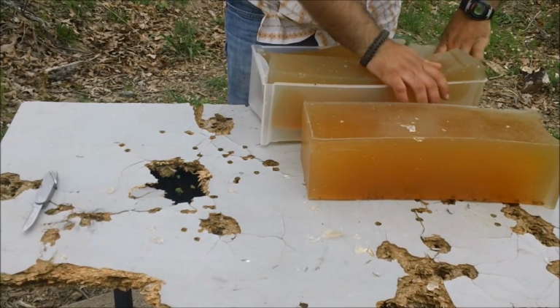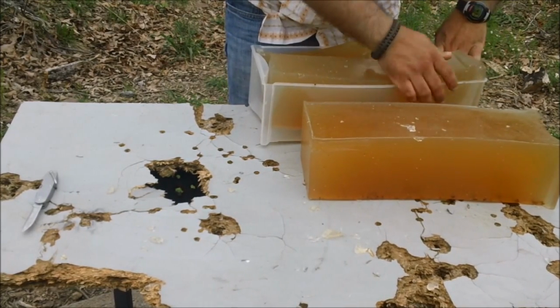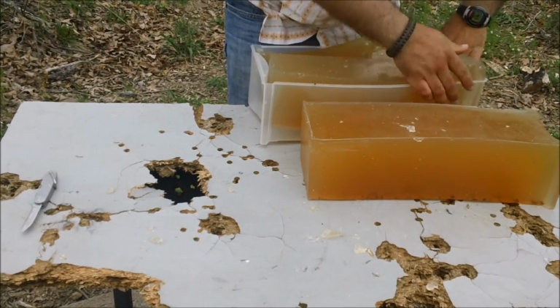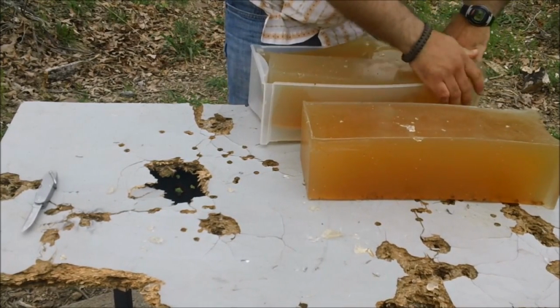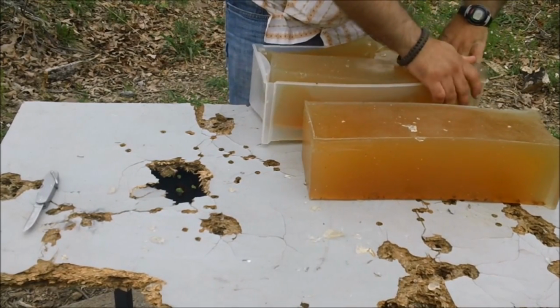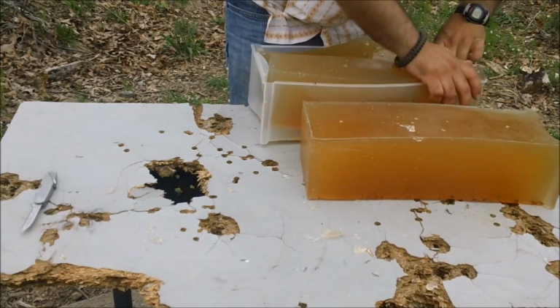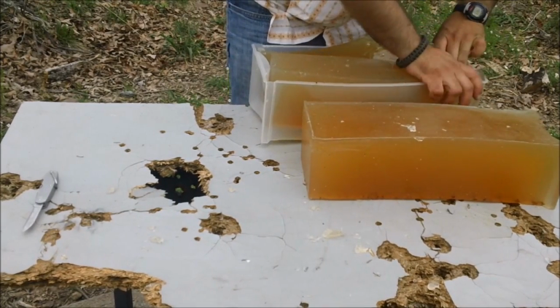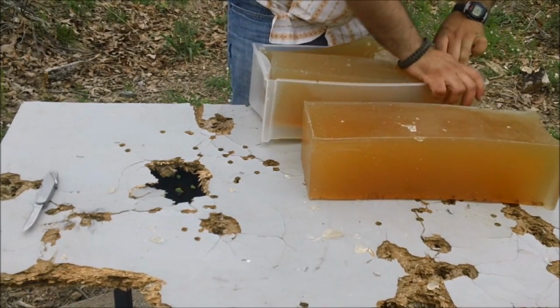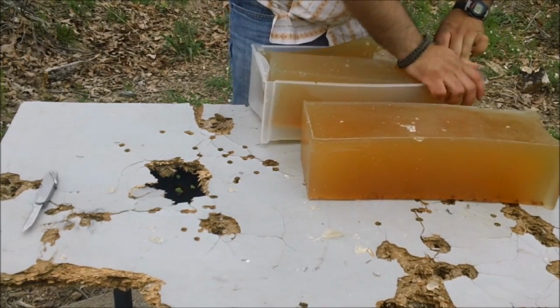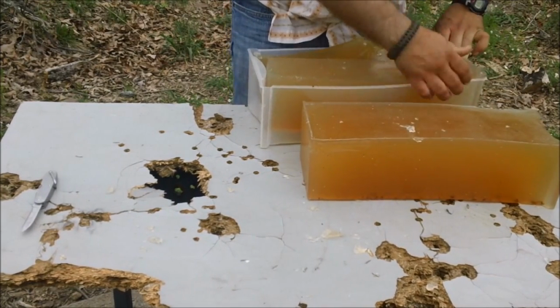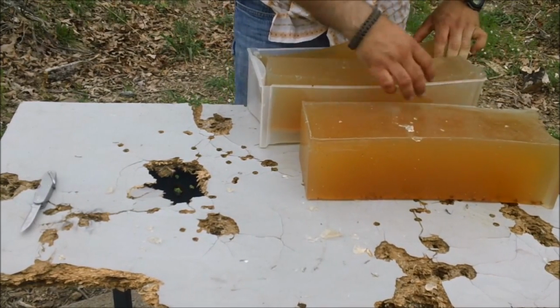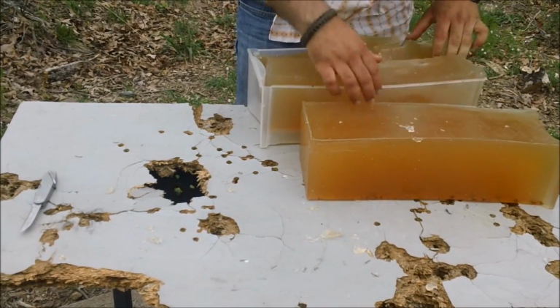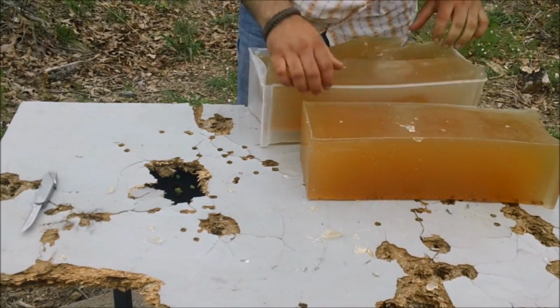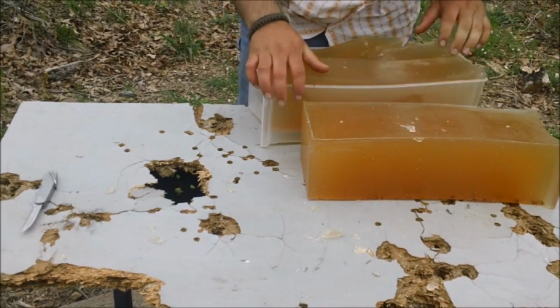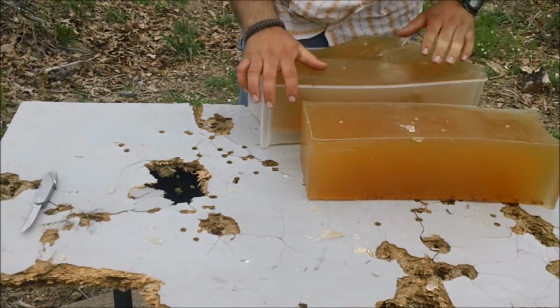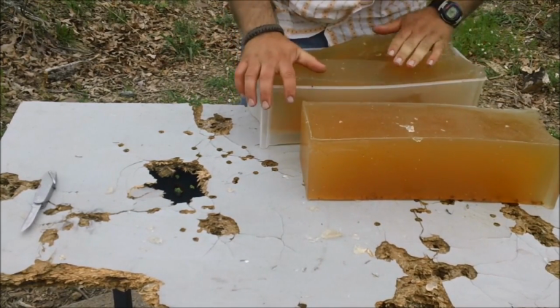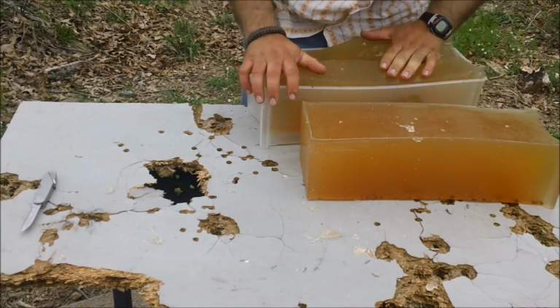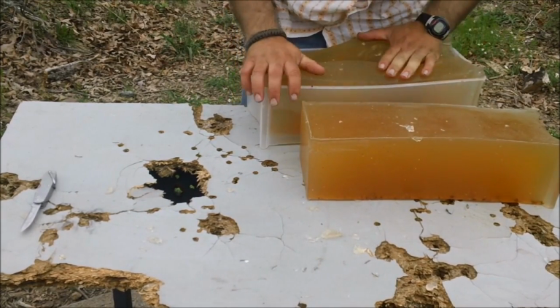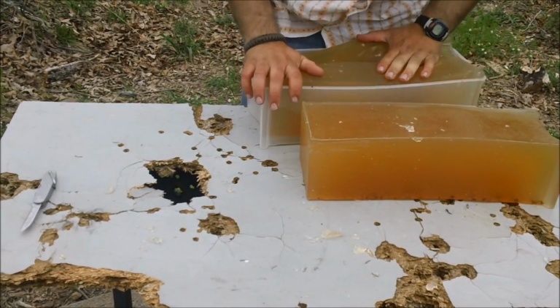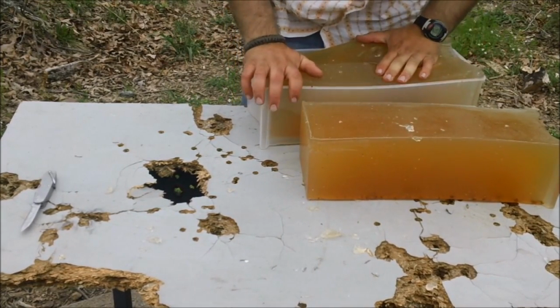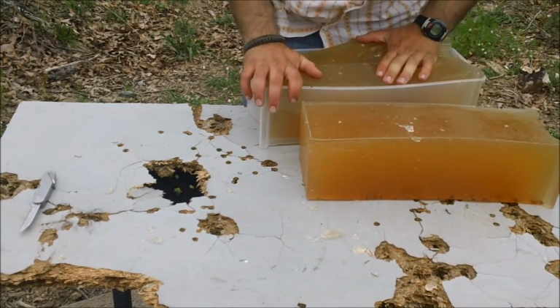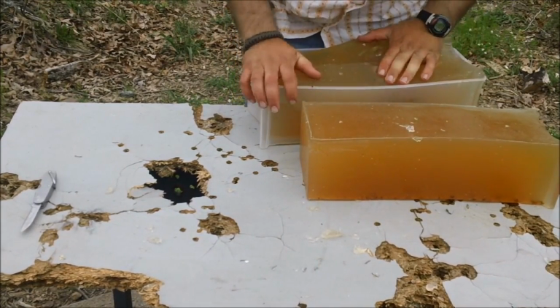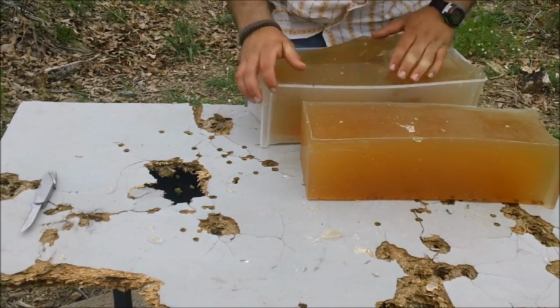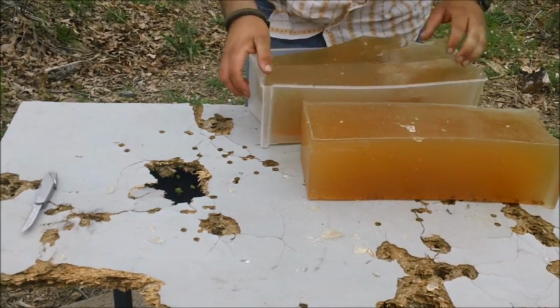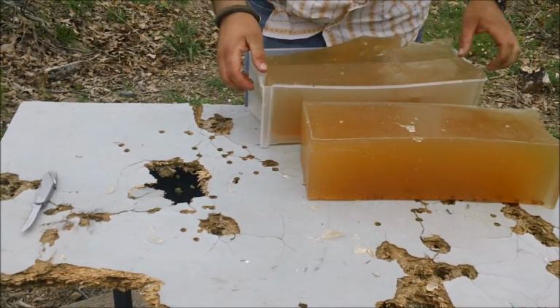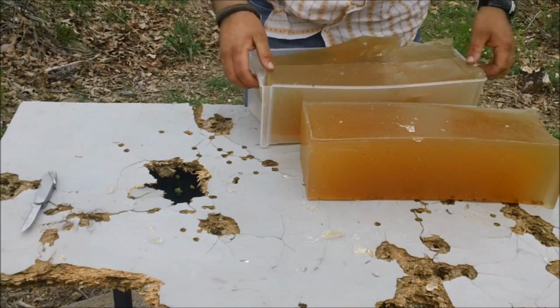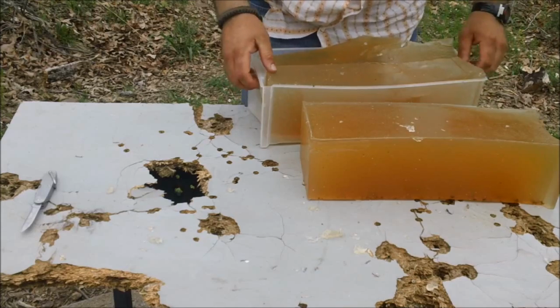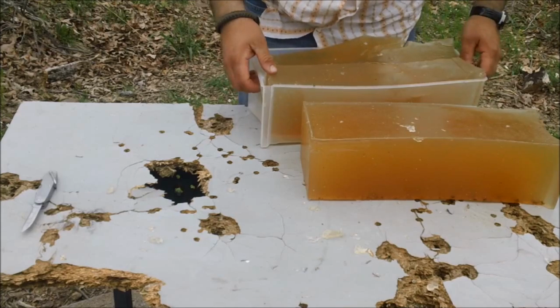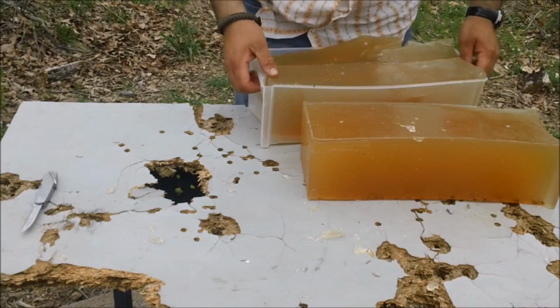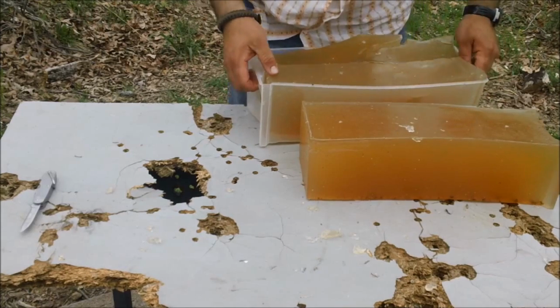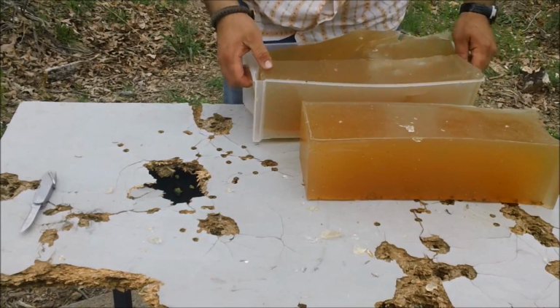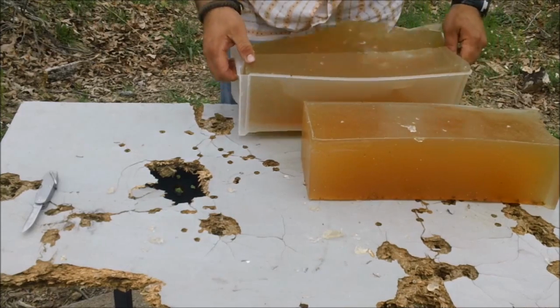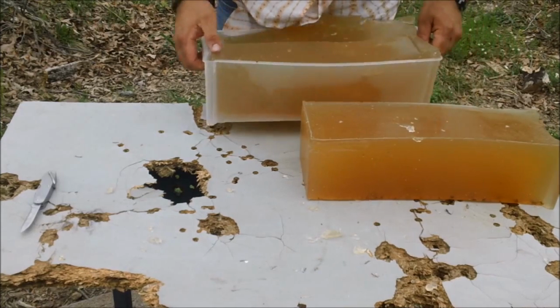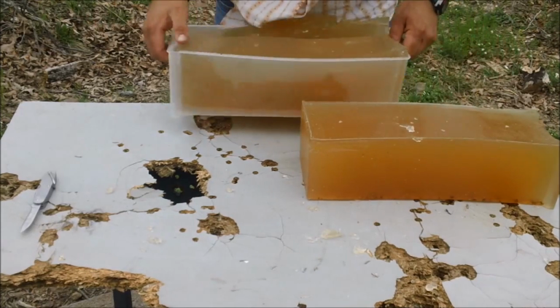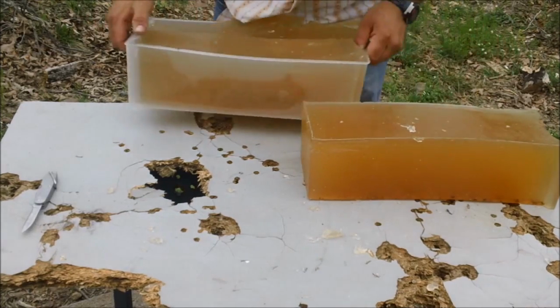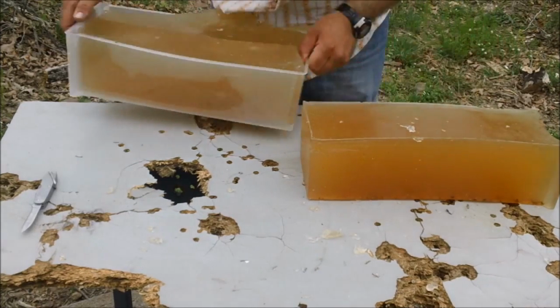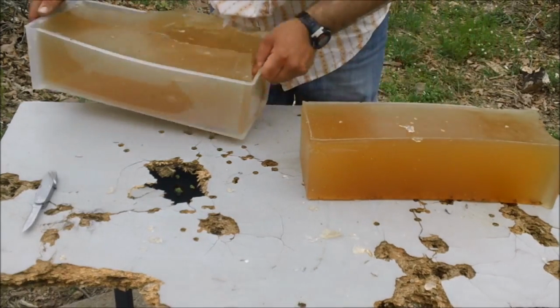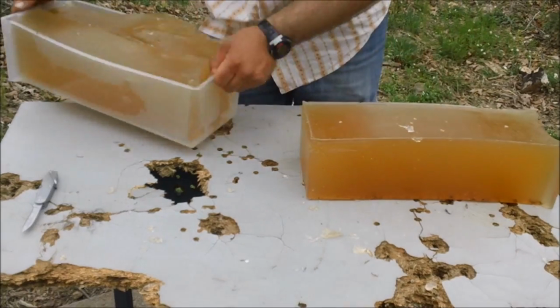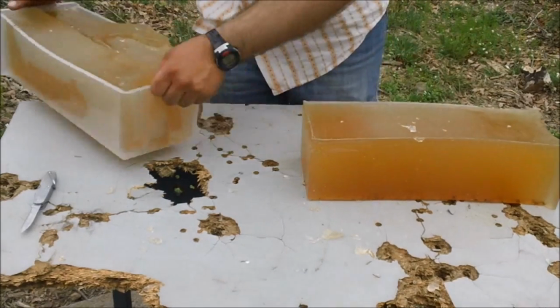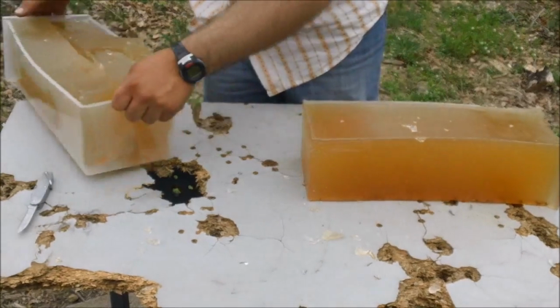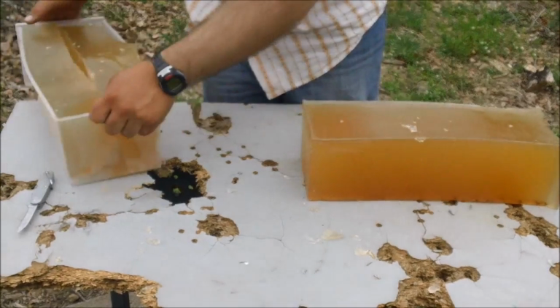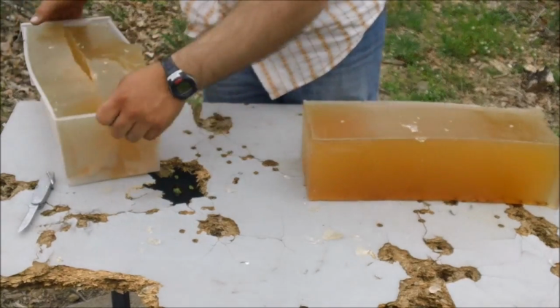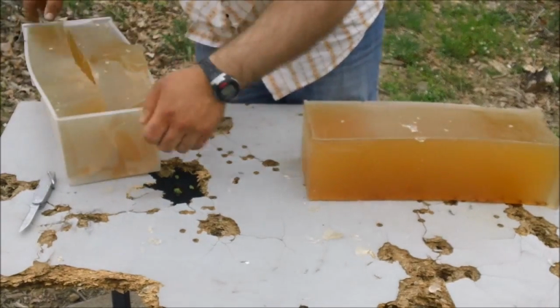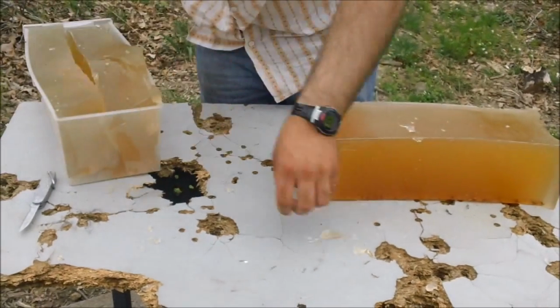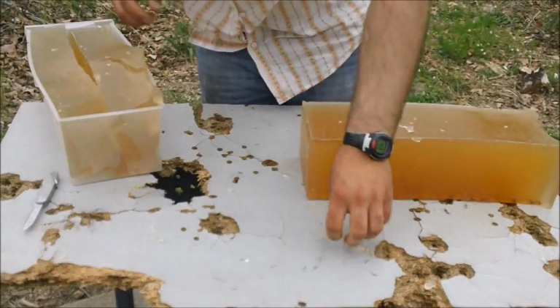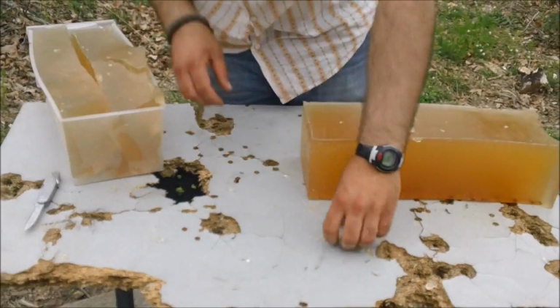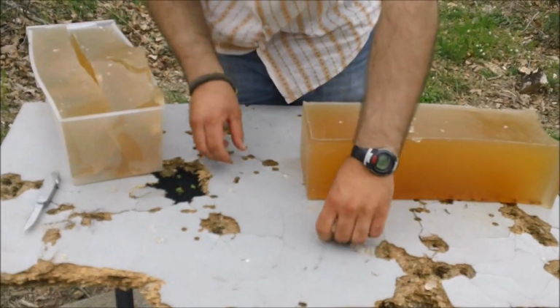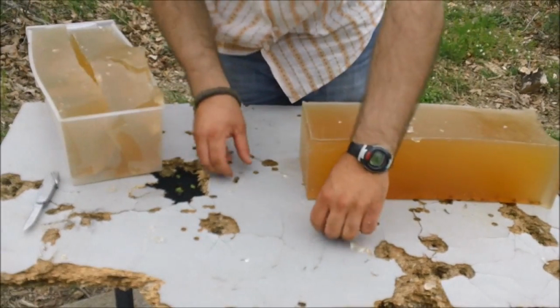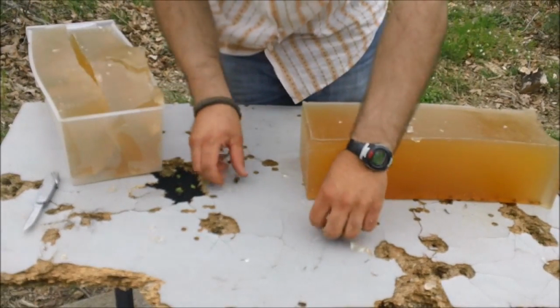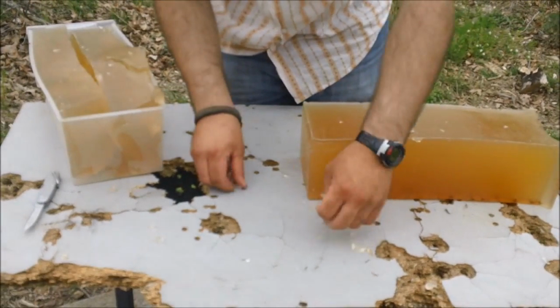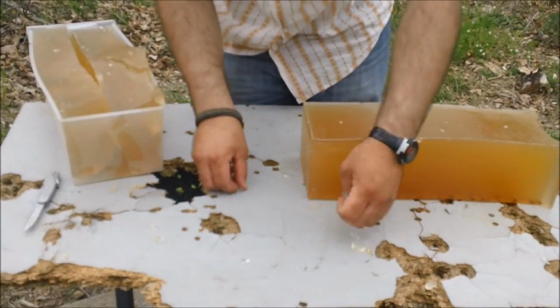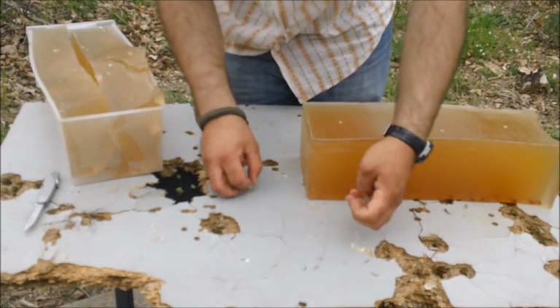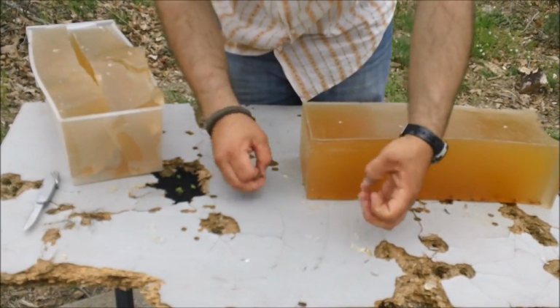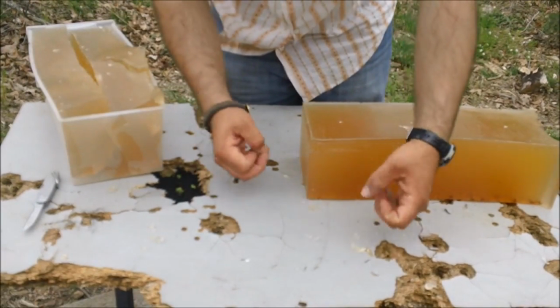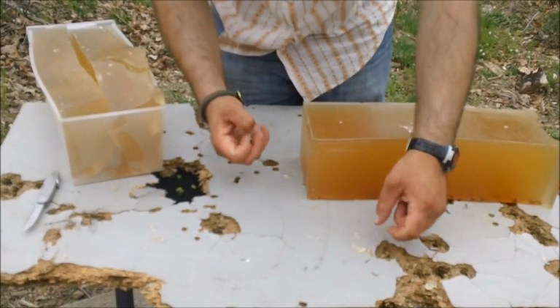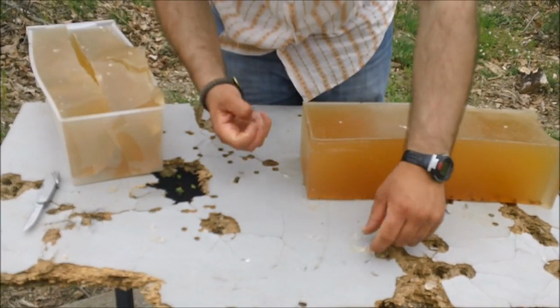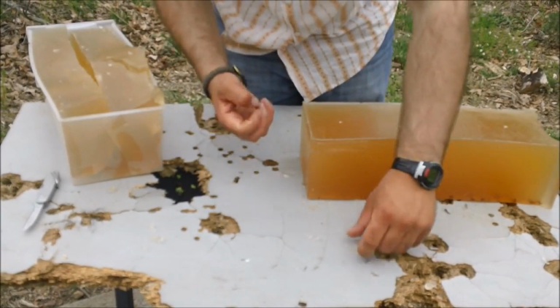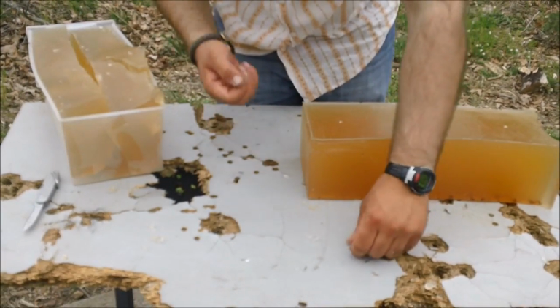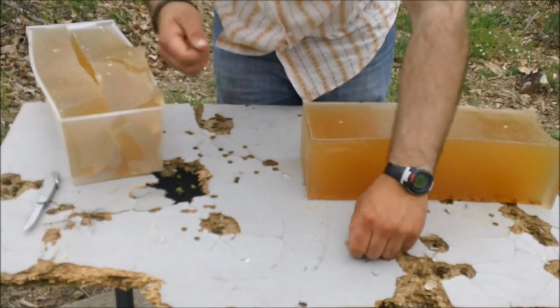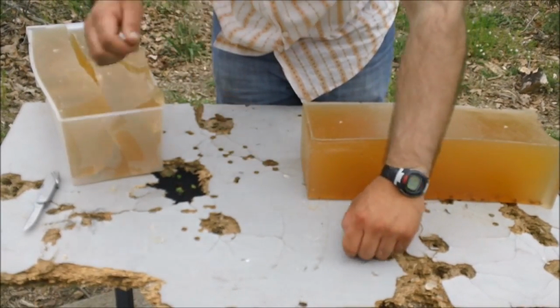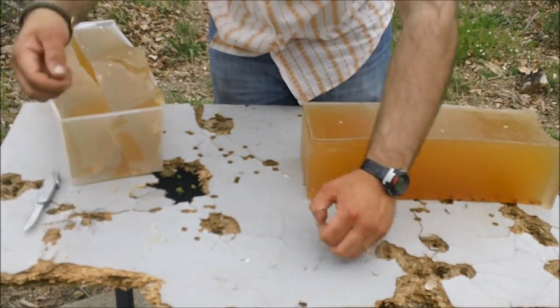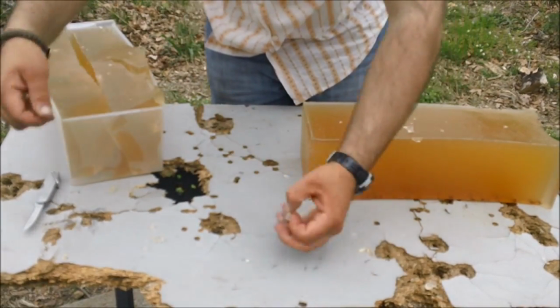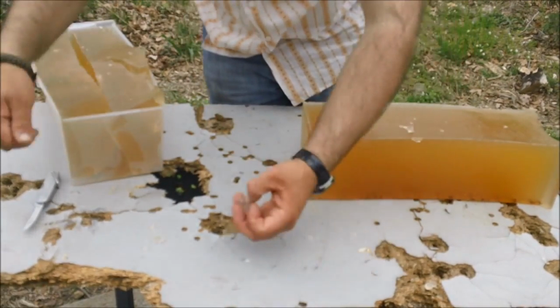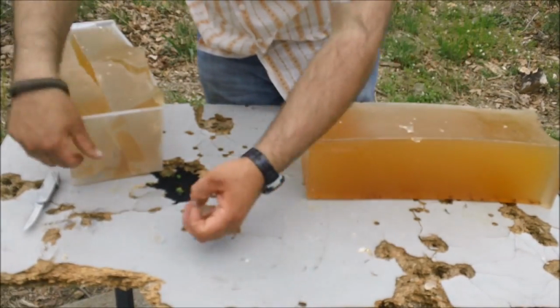Any copper? I didn't see any copper. It was just small, real small fragments.